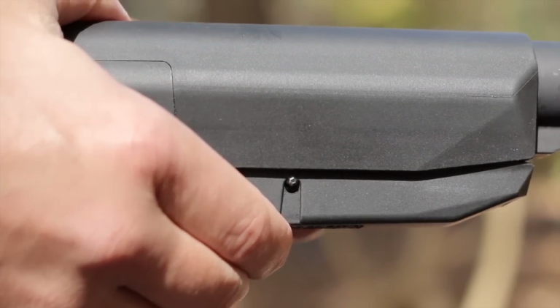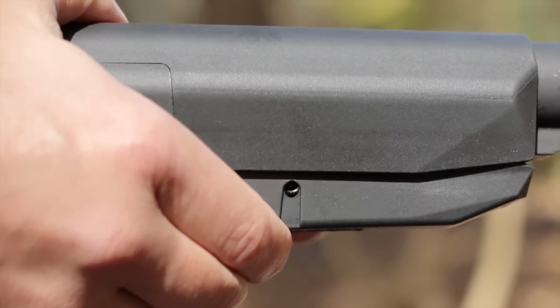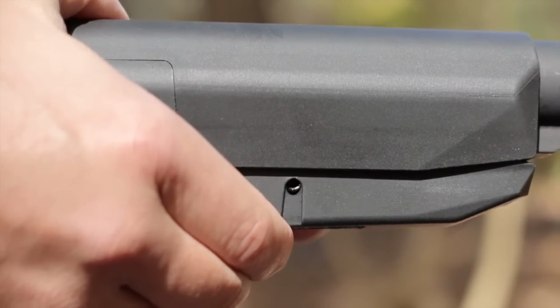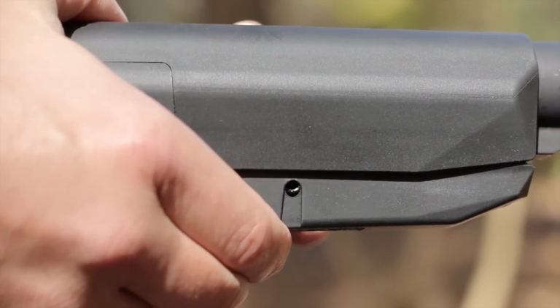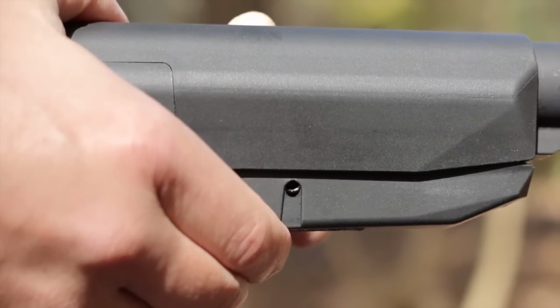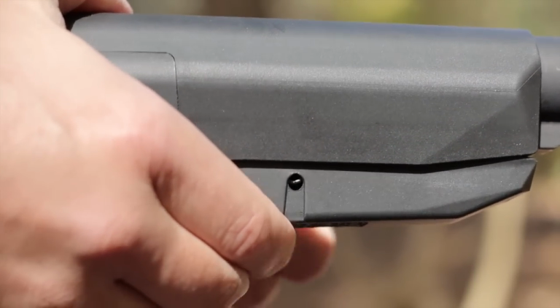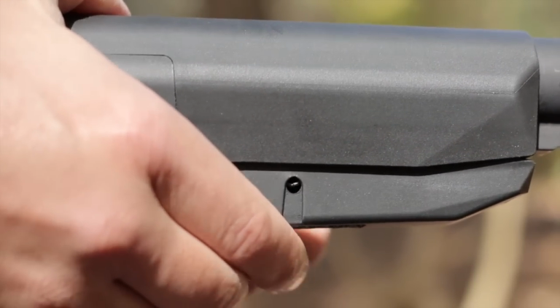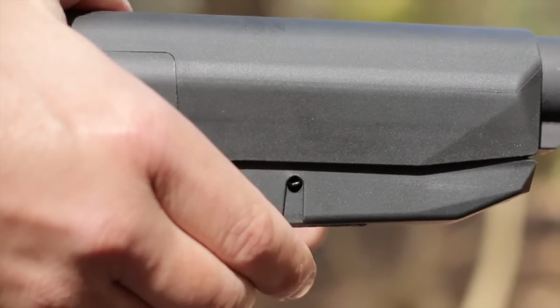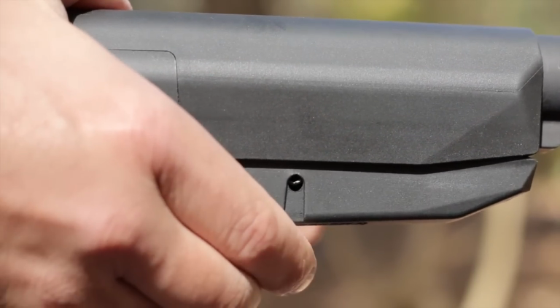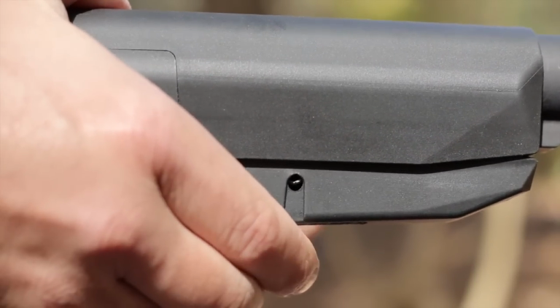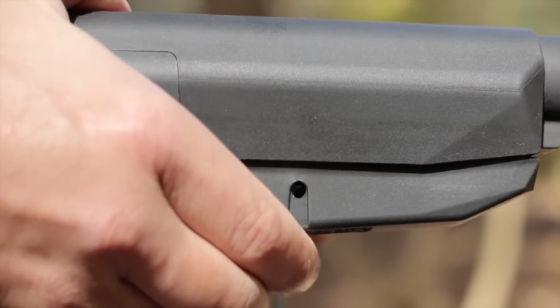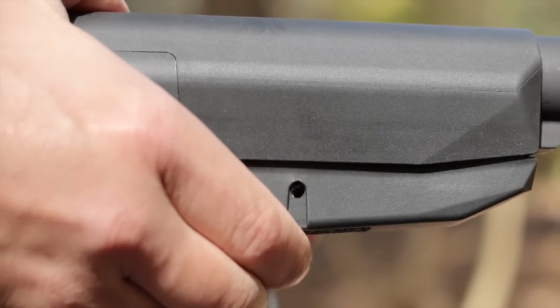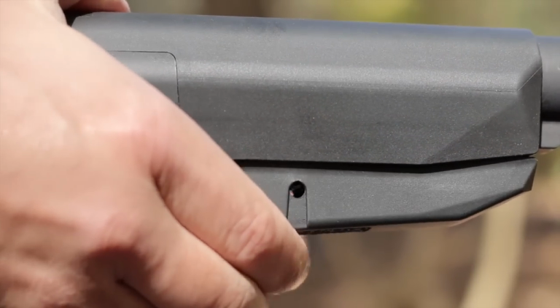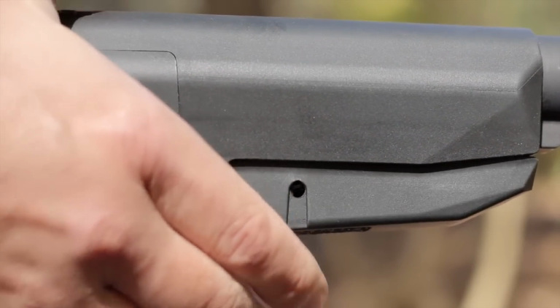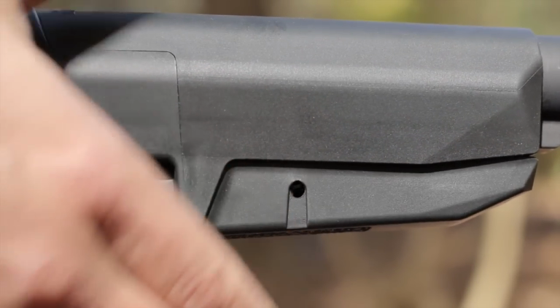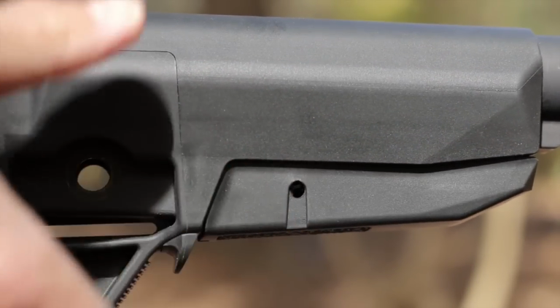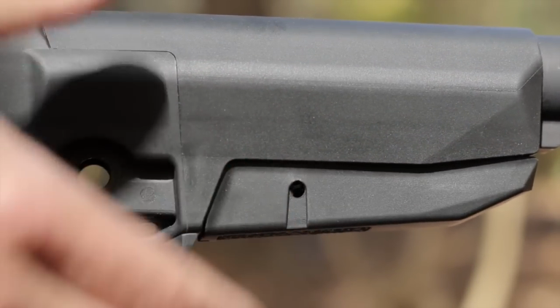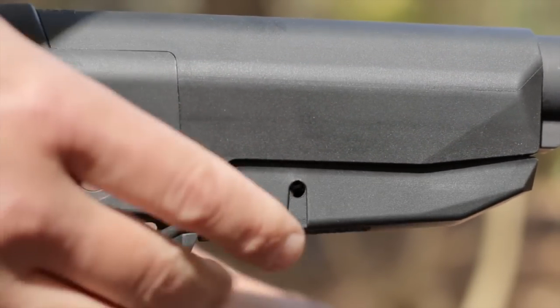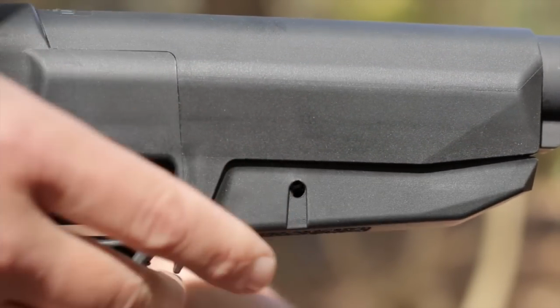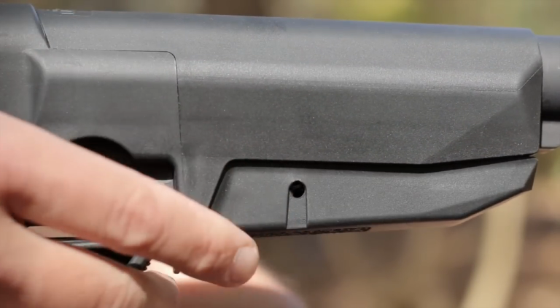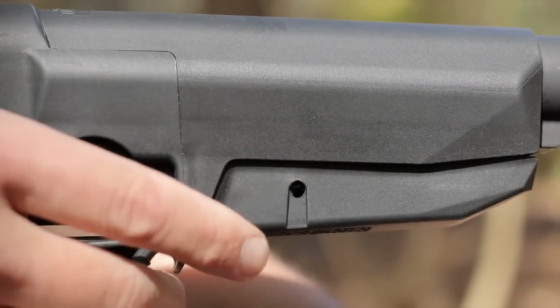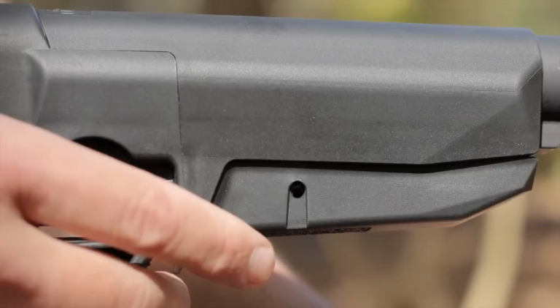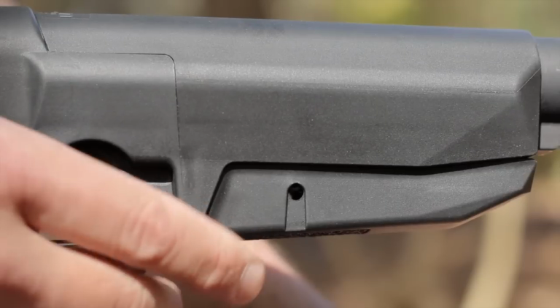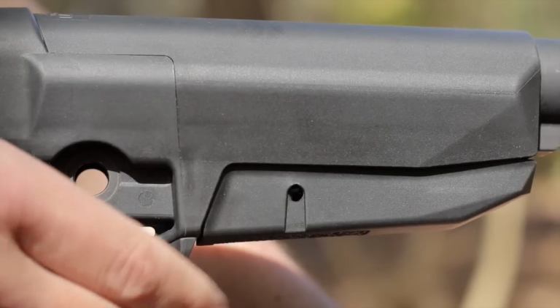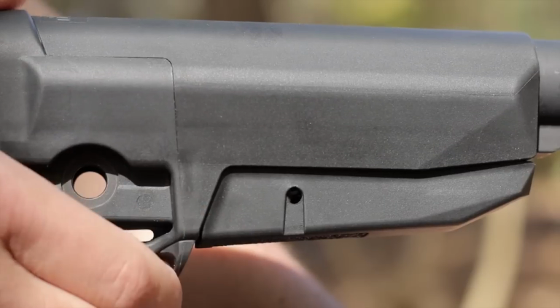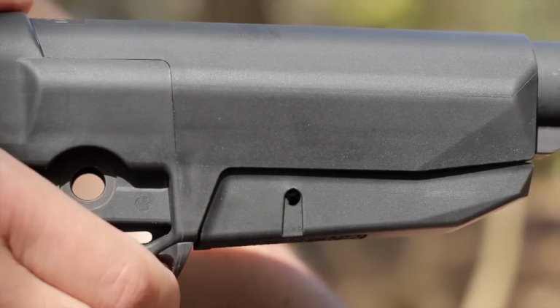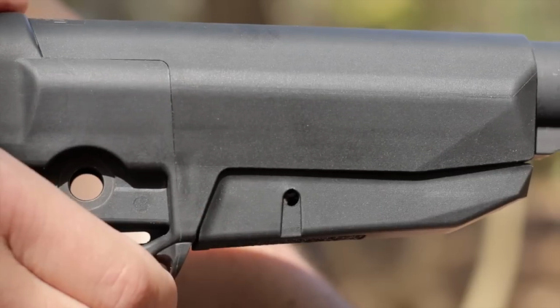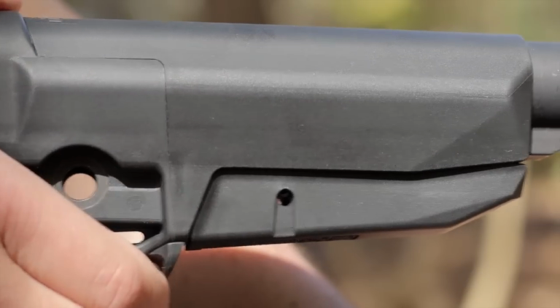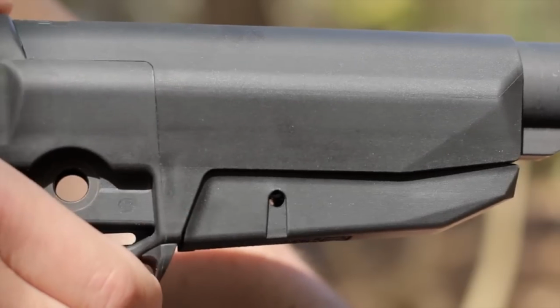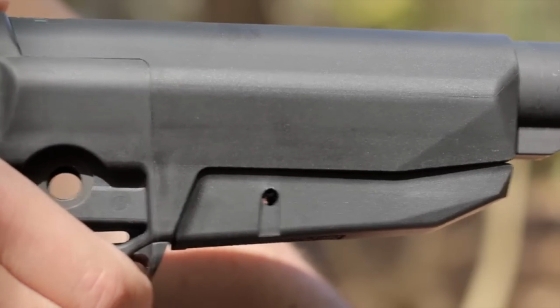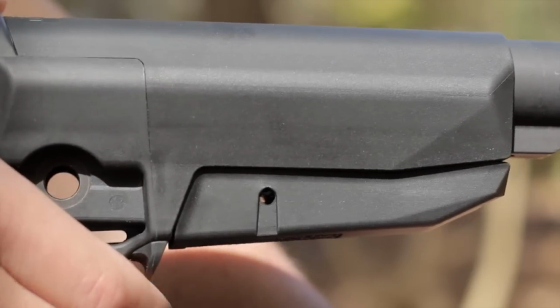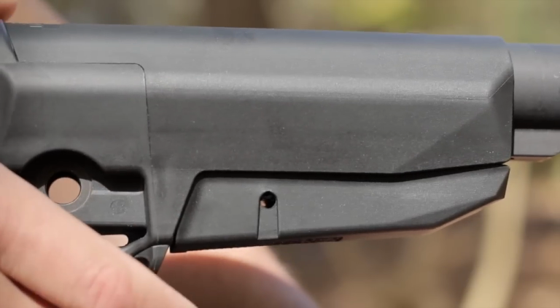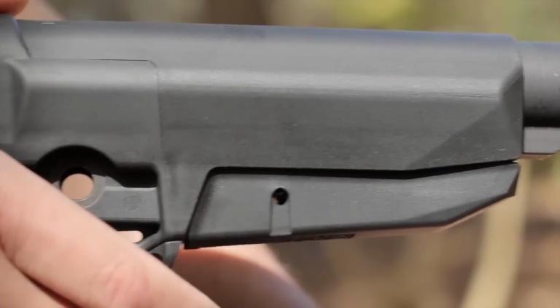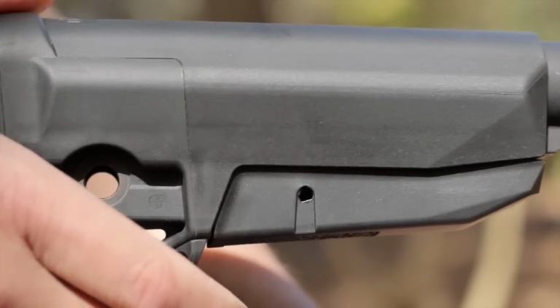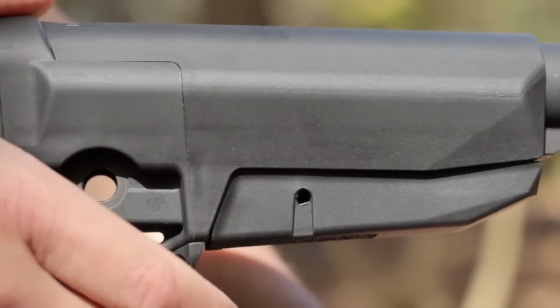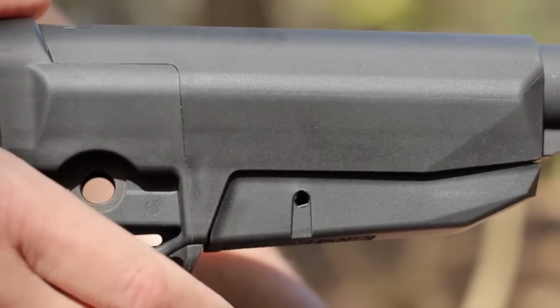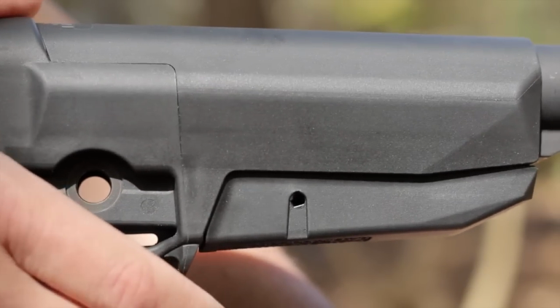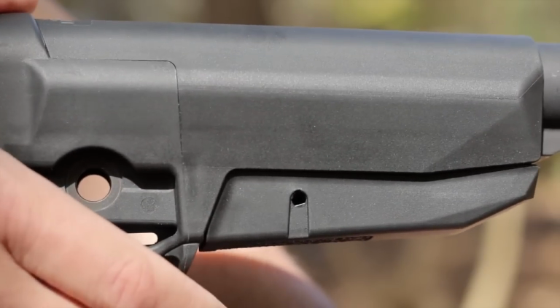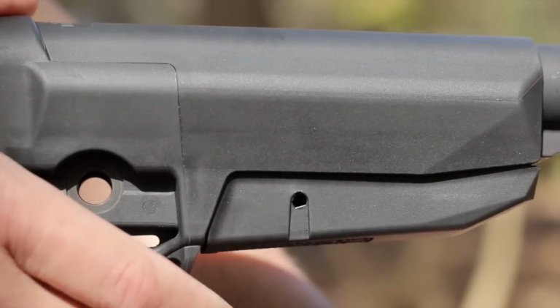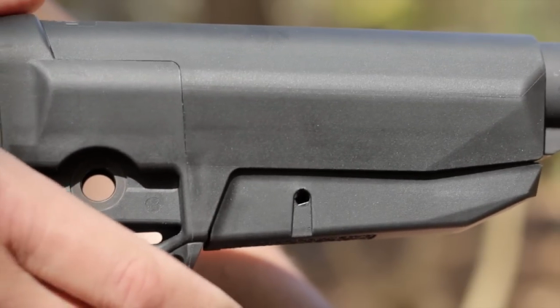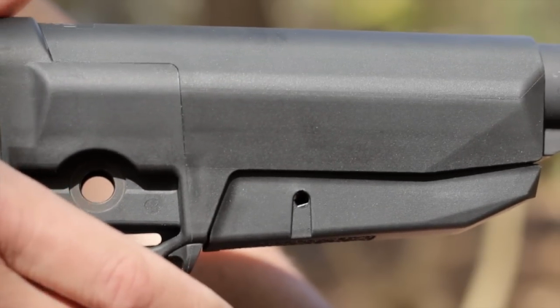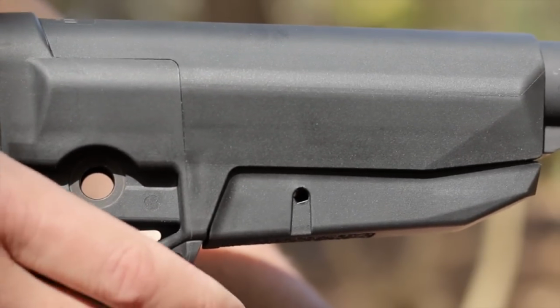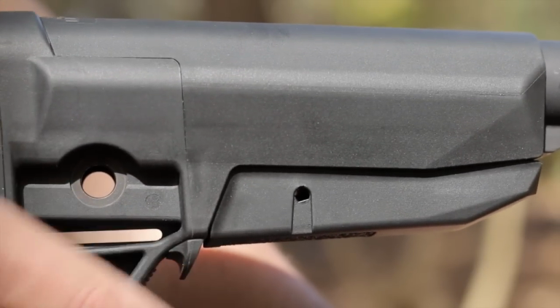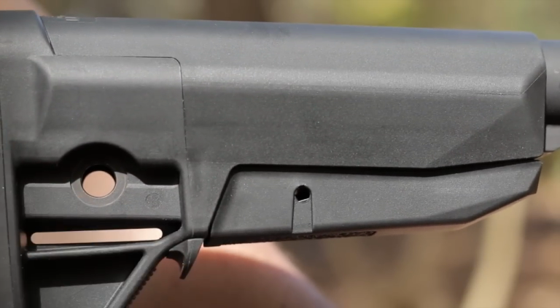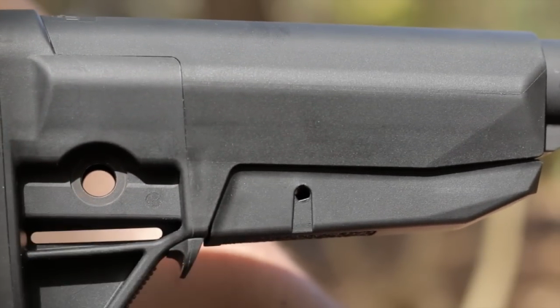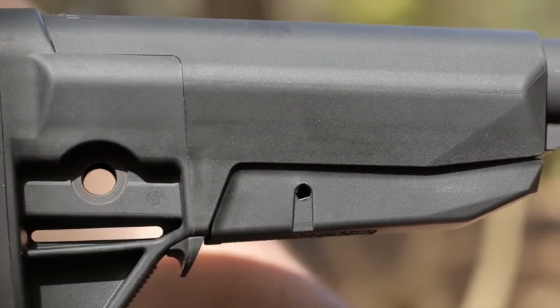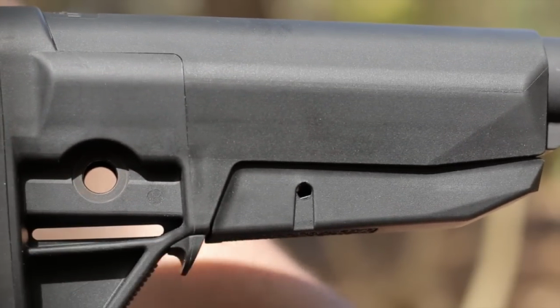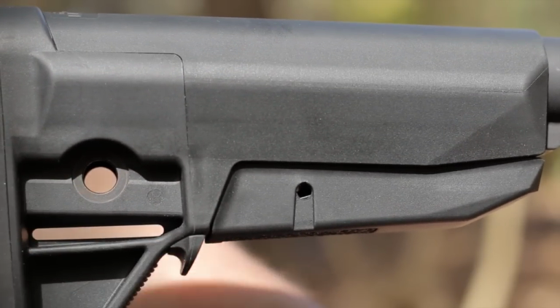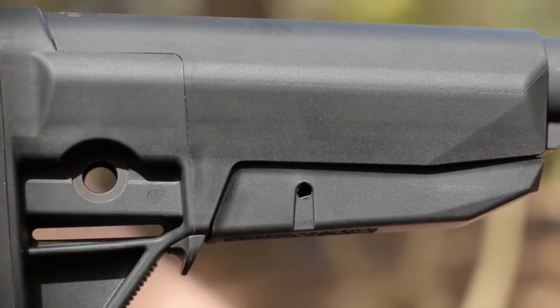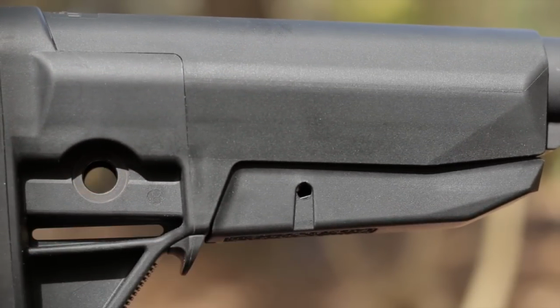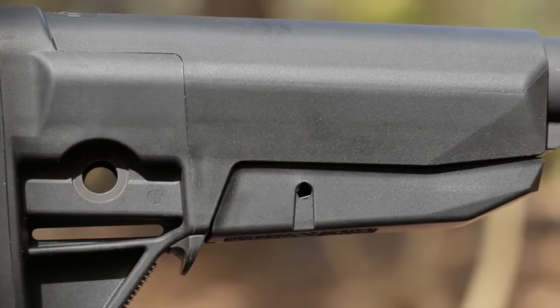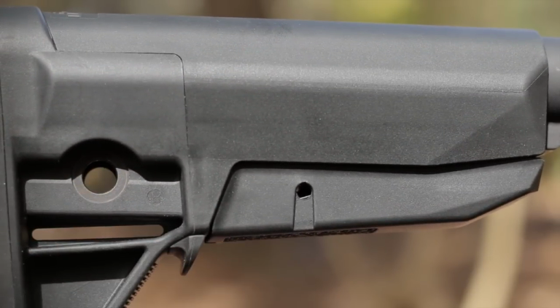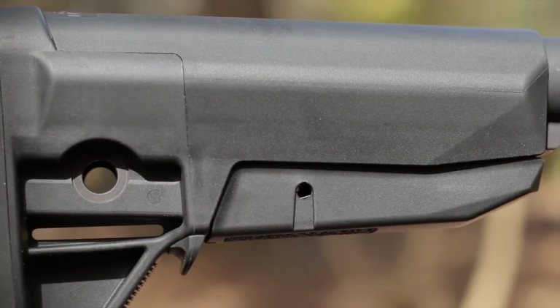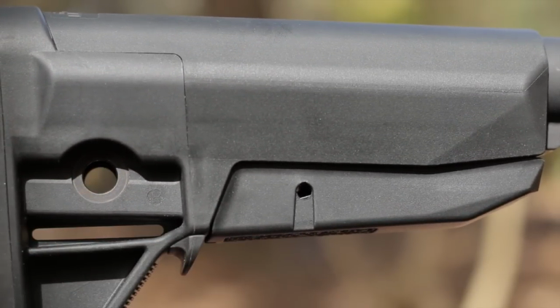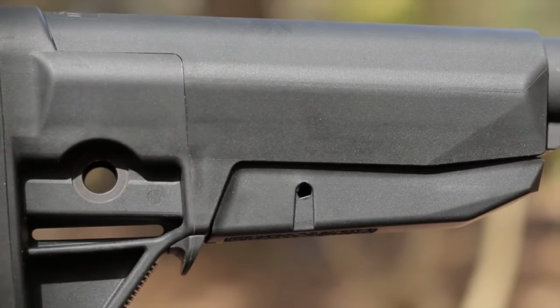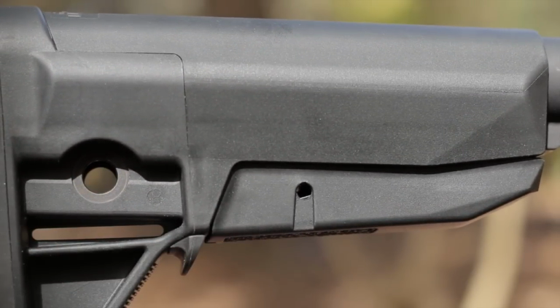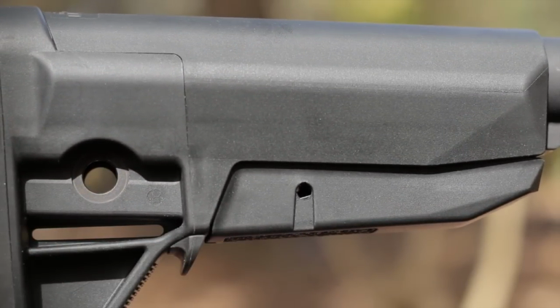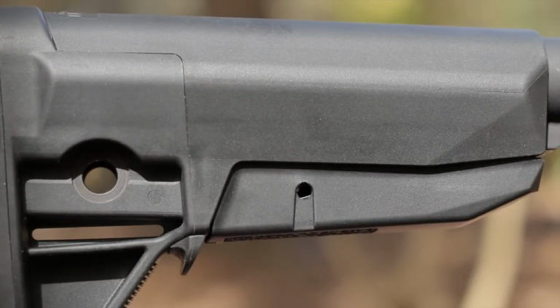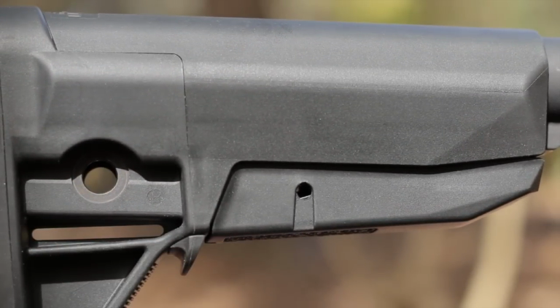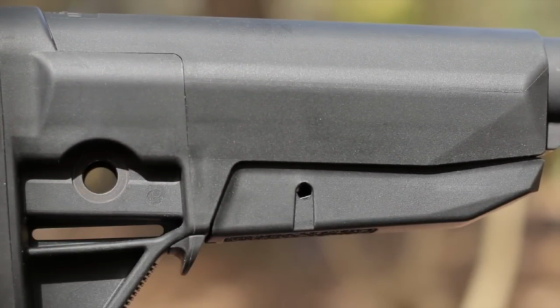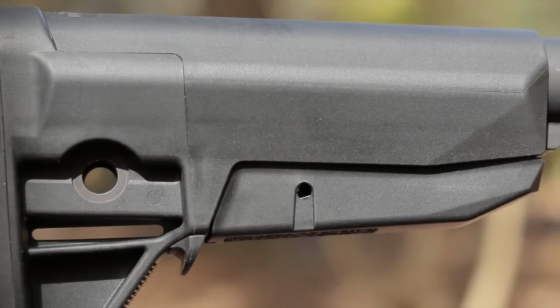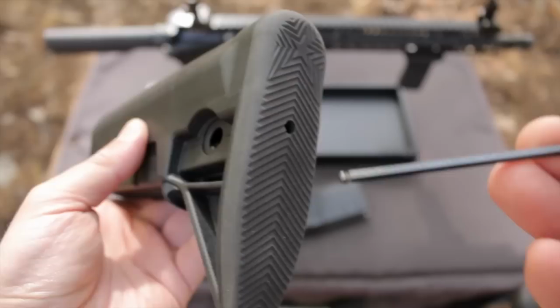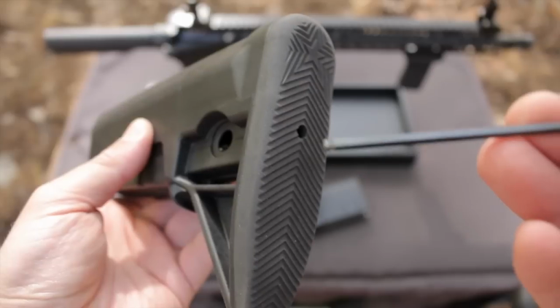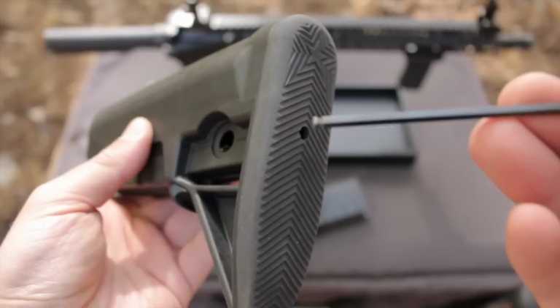Though you might feel some movement if you try to wiggle the stock, it doesn't rattle at all and you won't notice anything but a solid lockup when you're using your rifle.